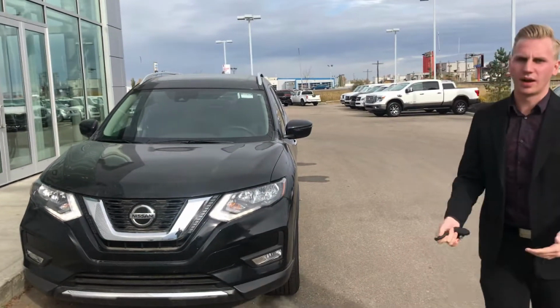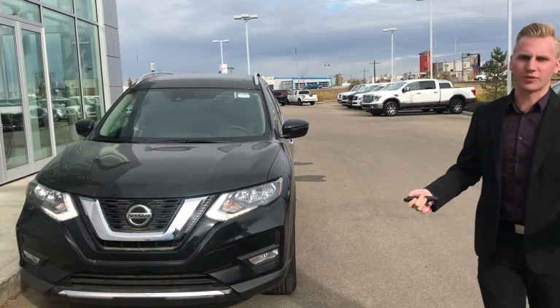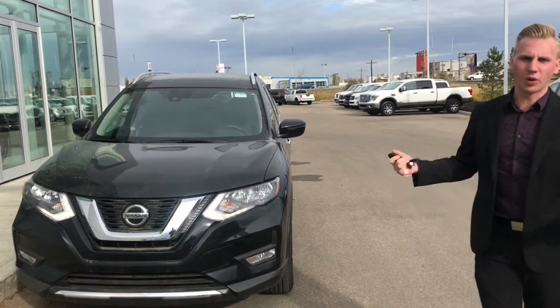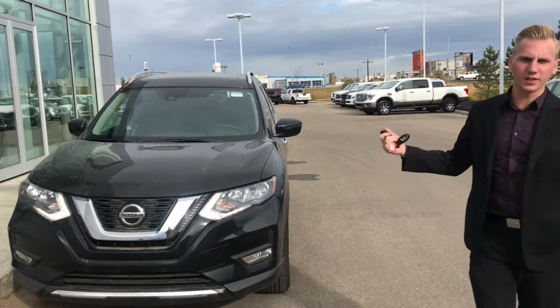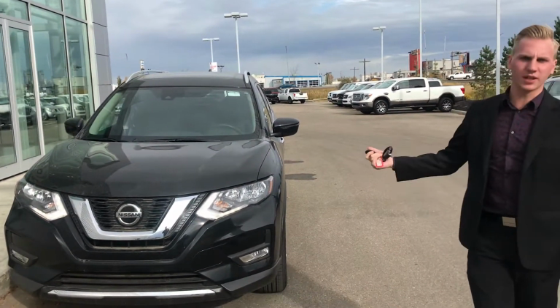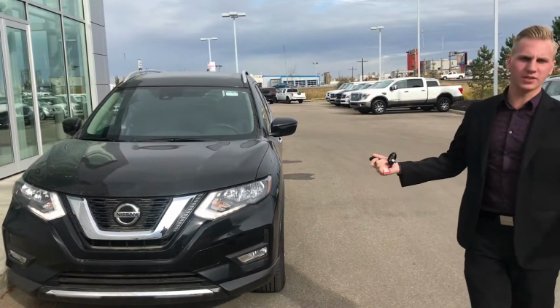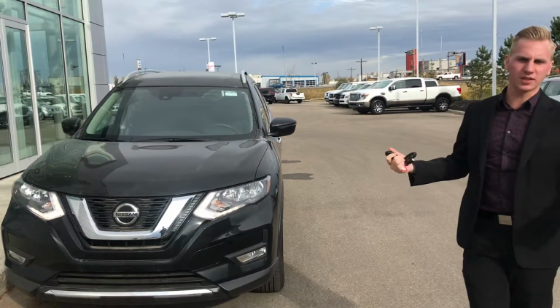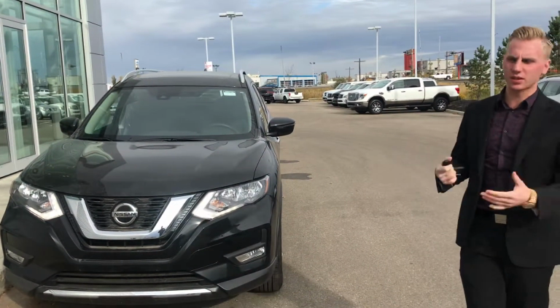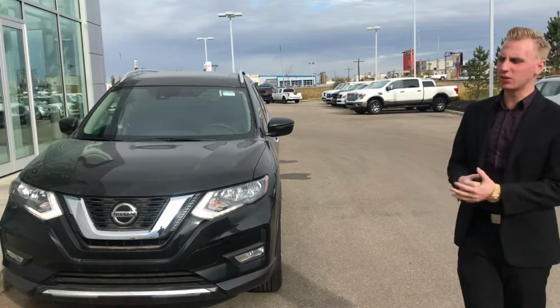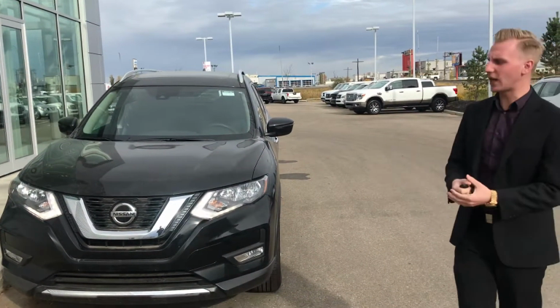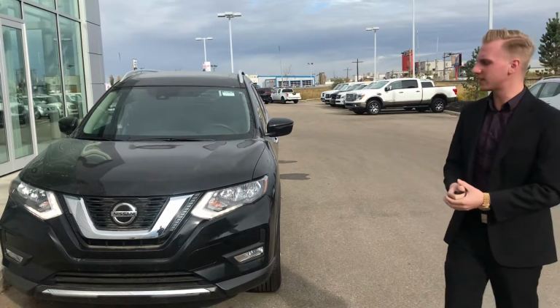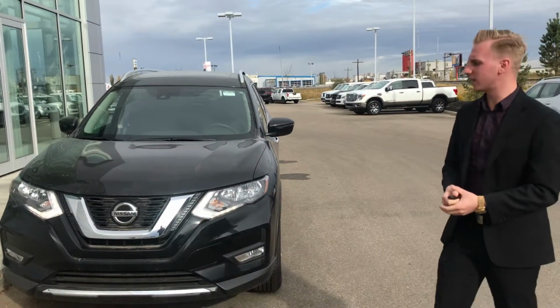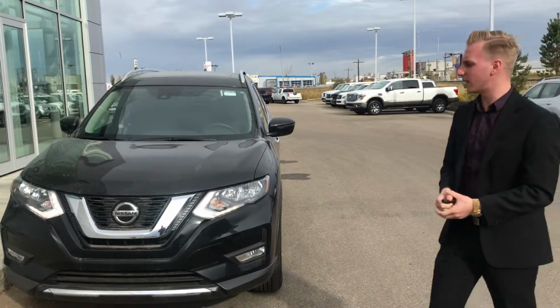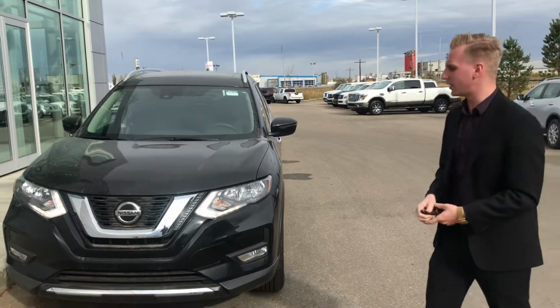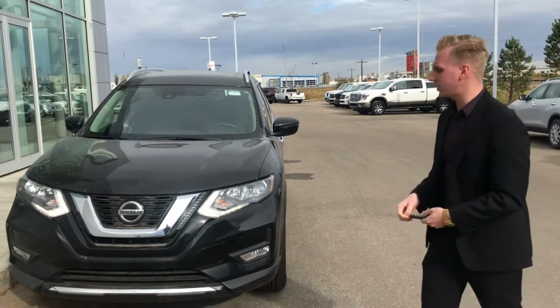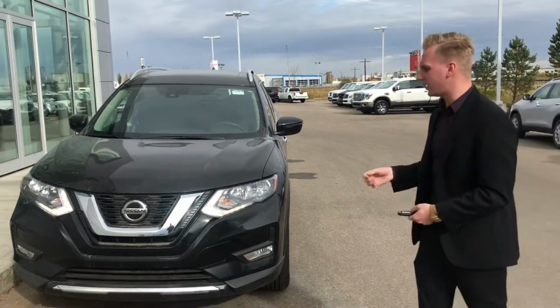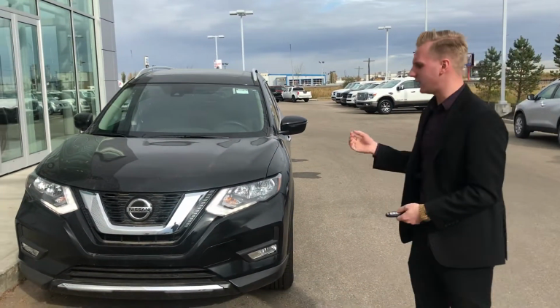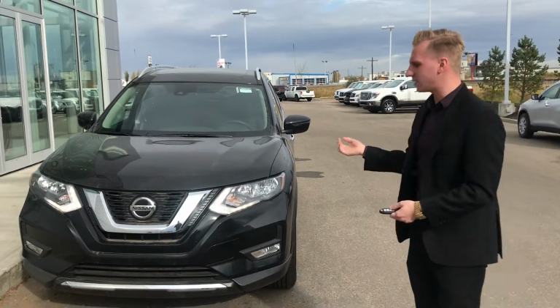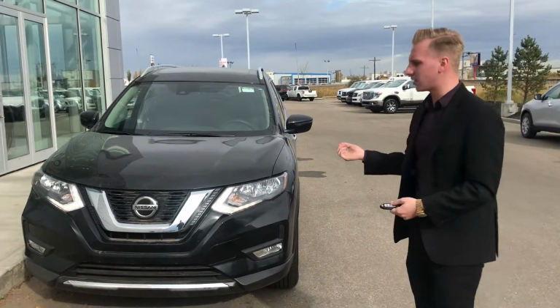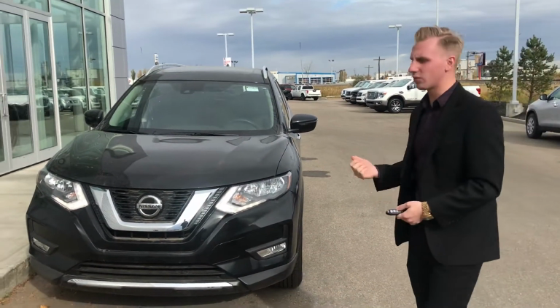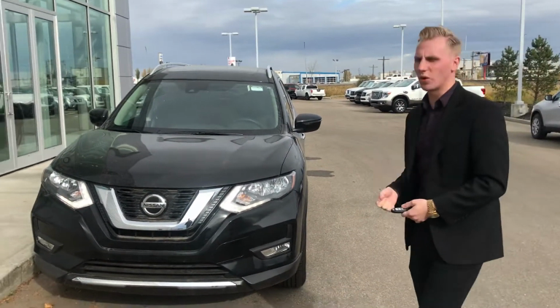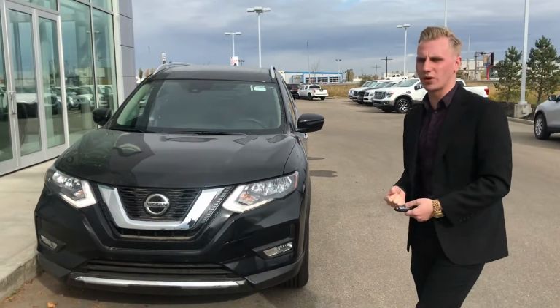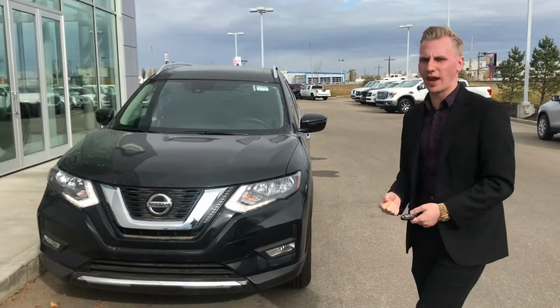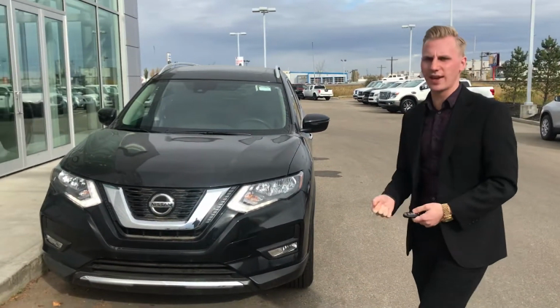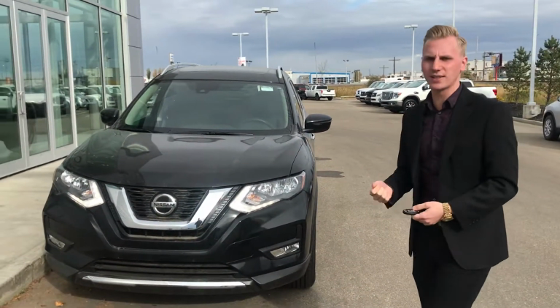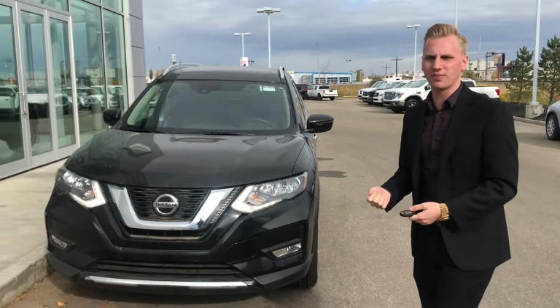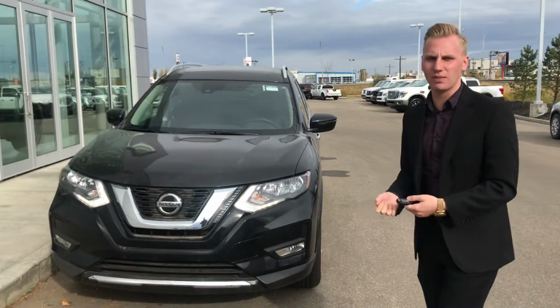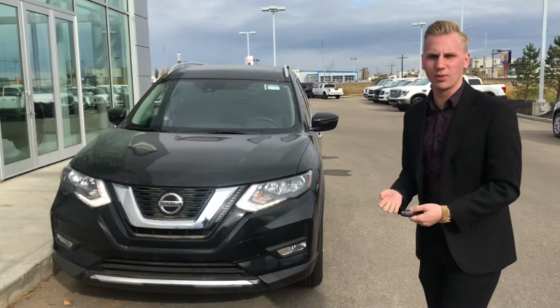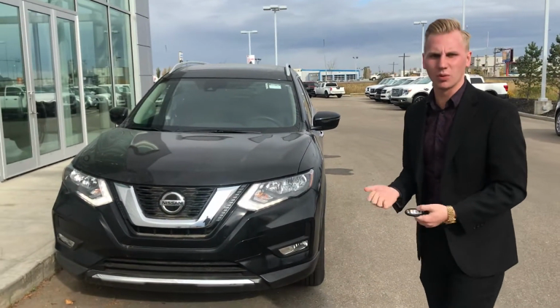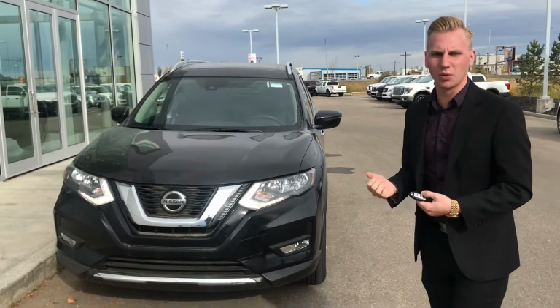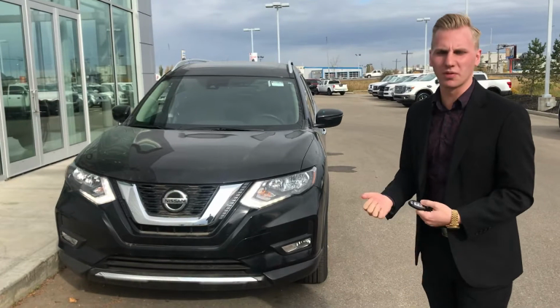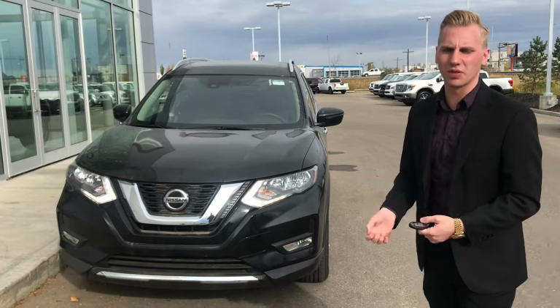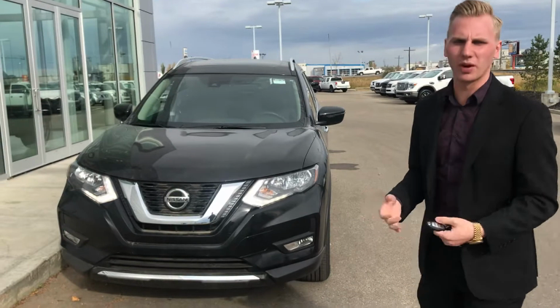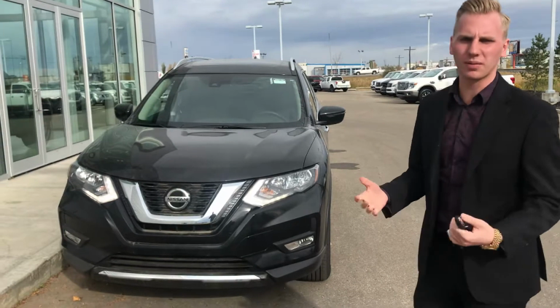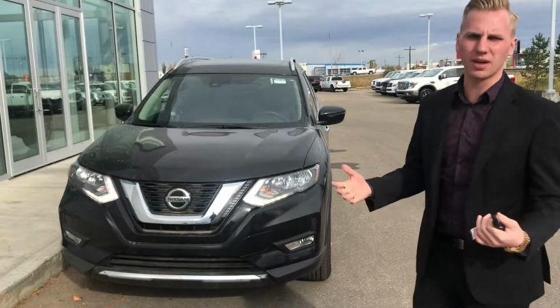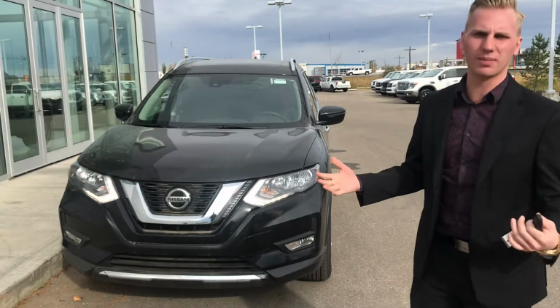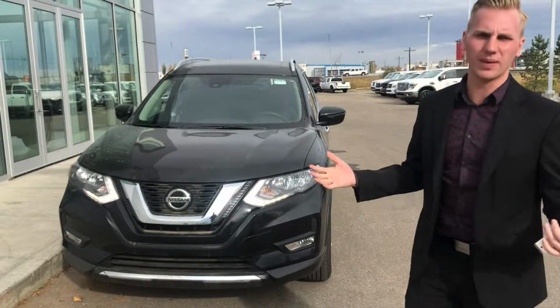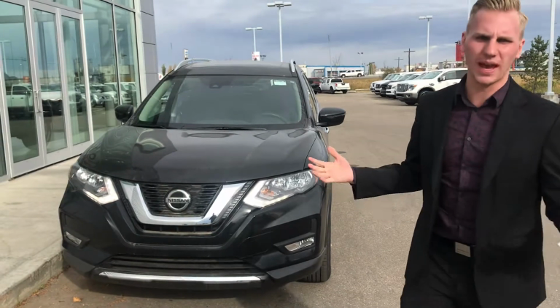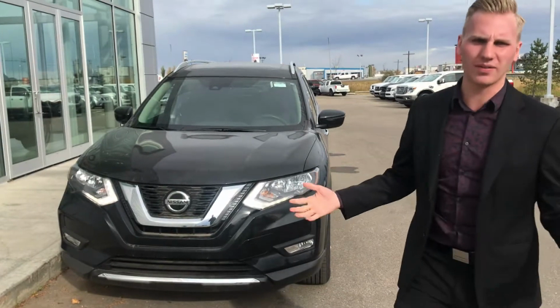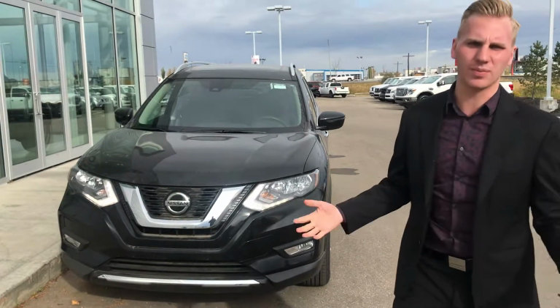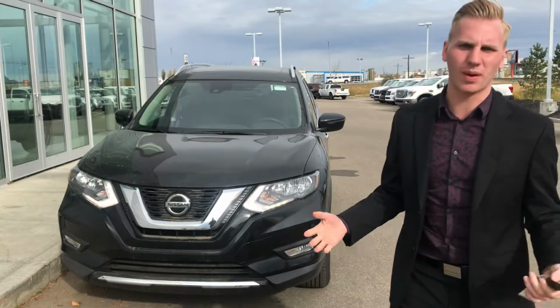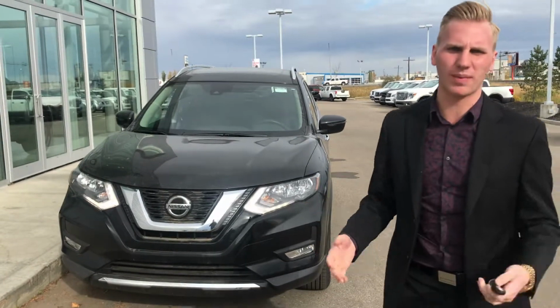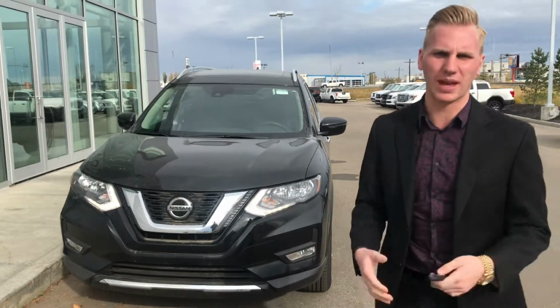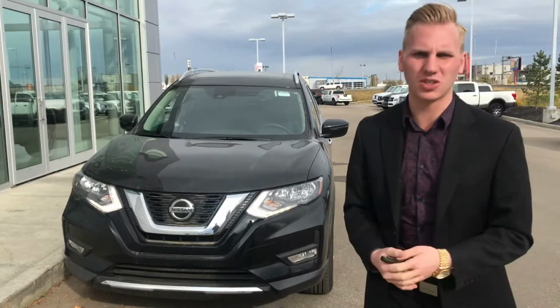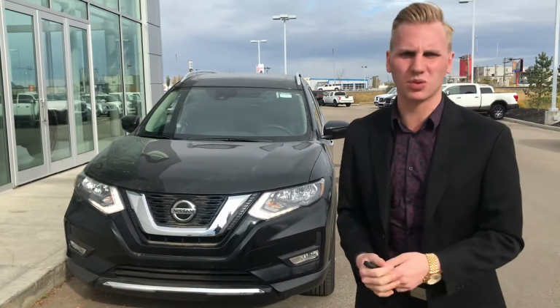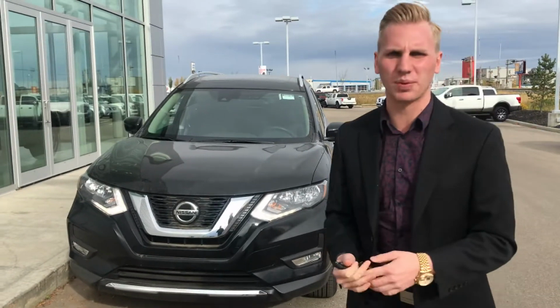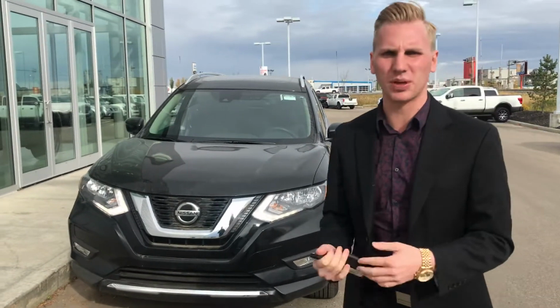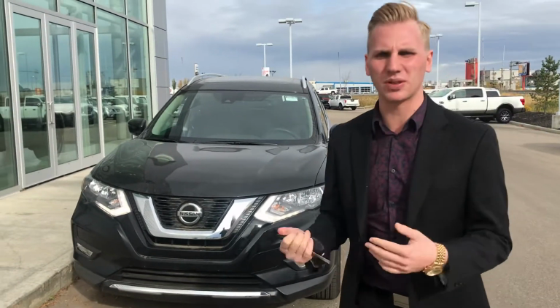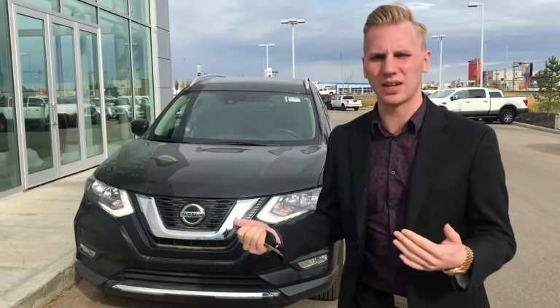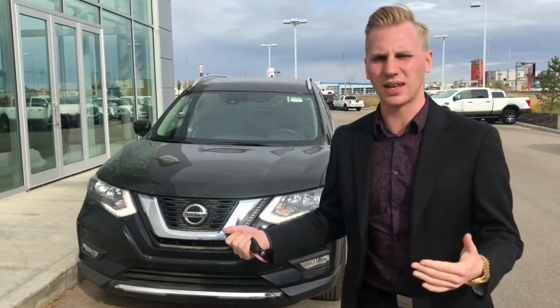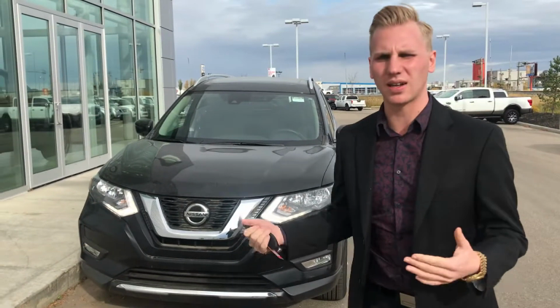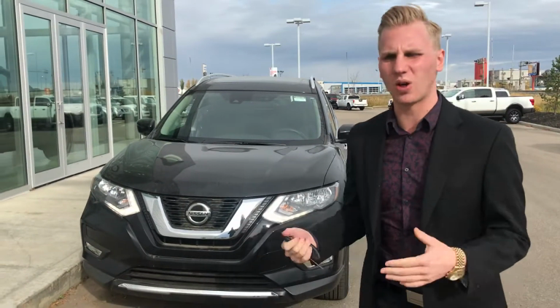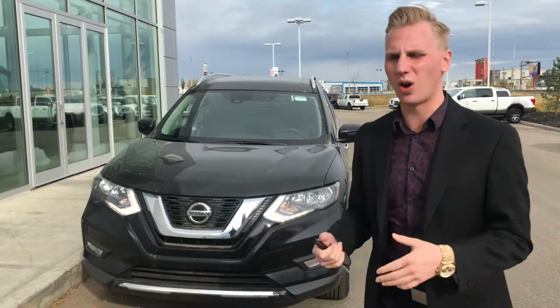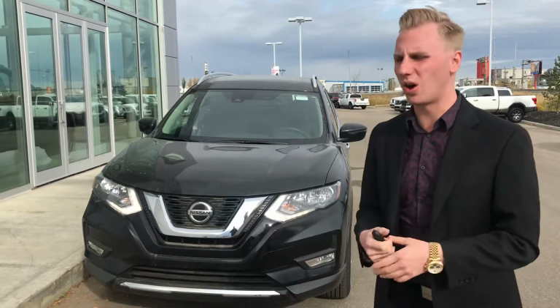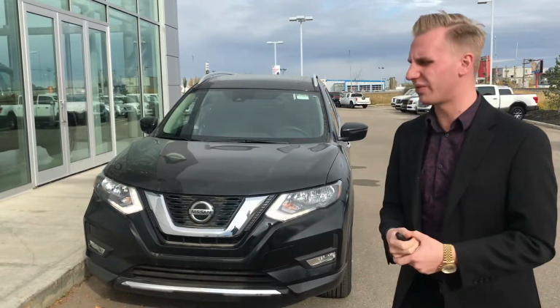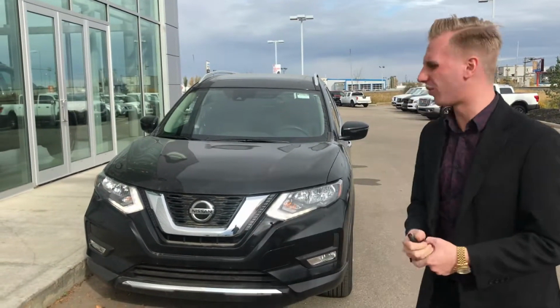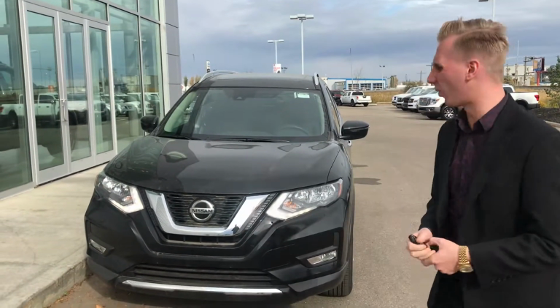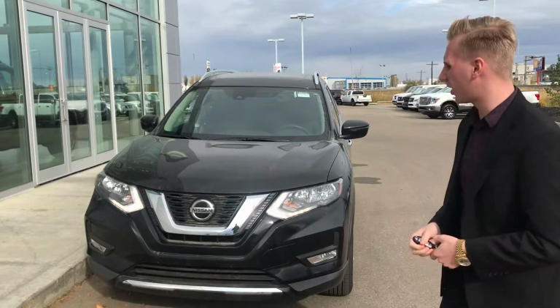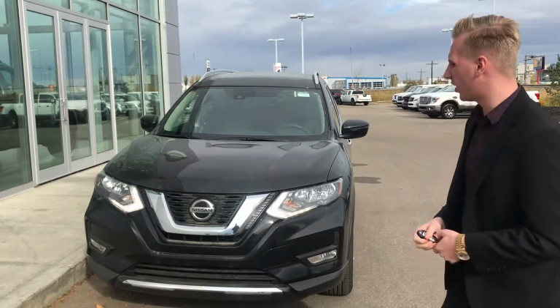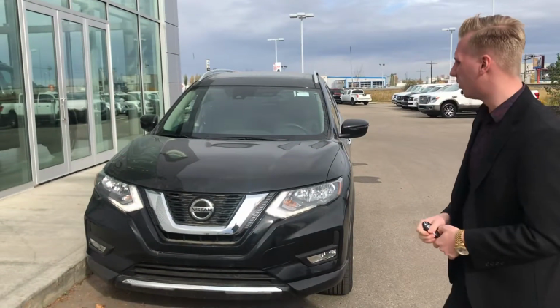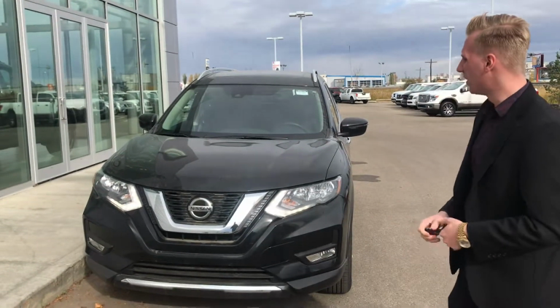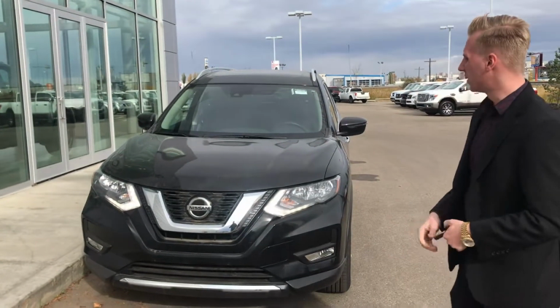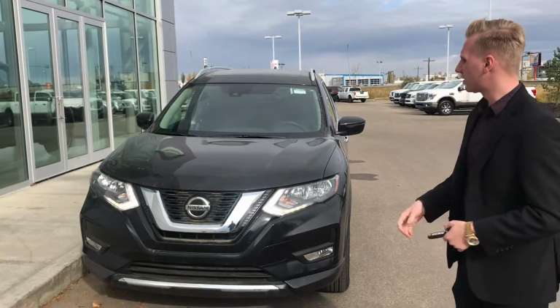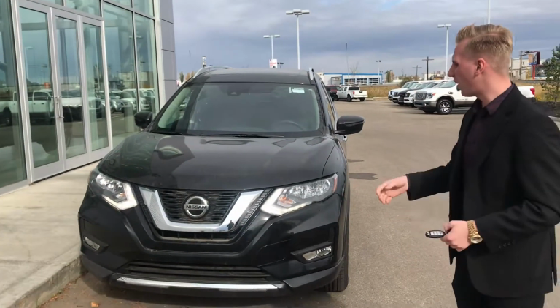Here's the 2019 Nissan Rogue SV Moonroof — the one I'm going to be having my manager build the deal on for you.